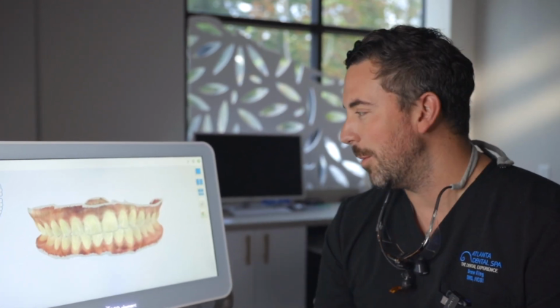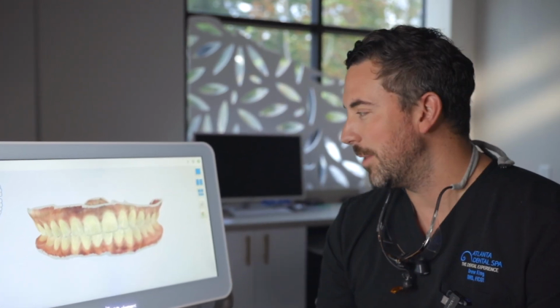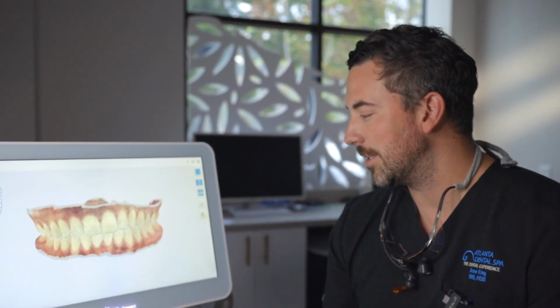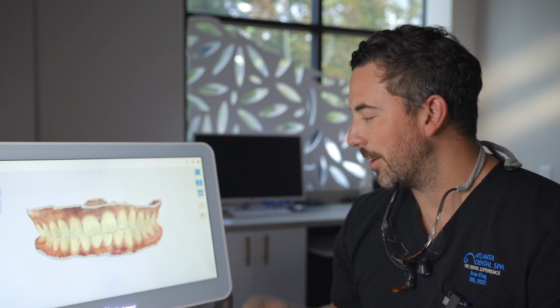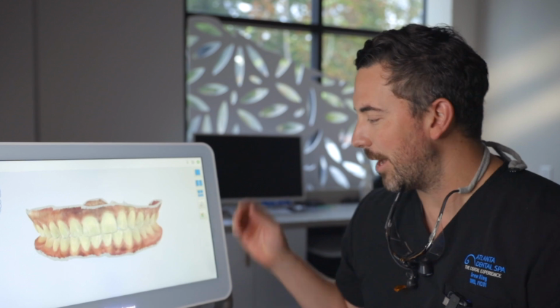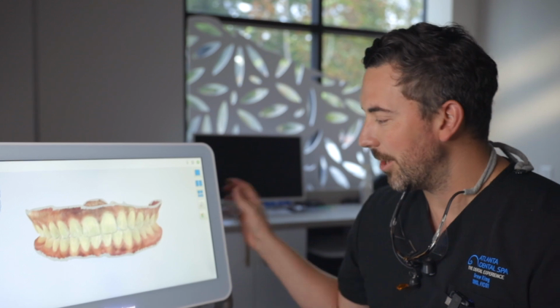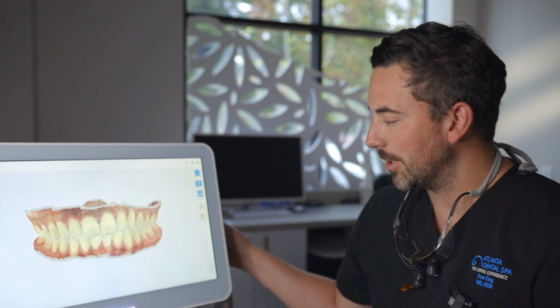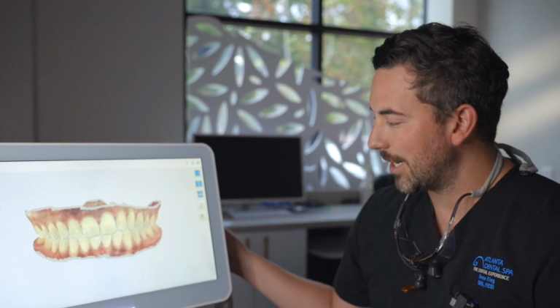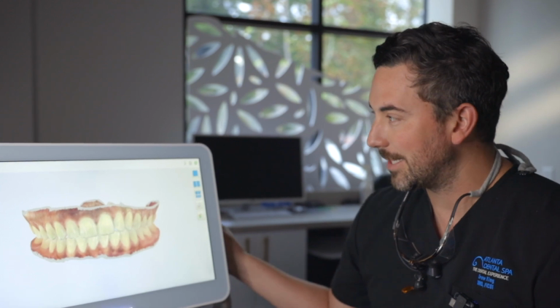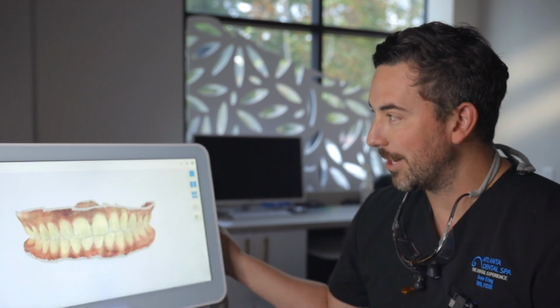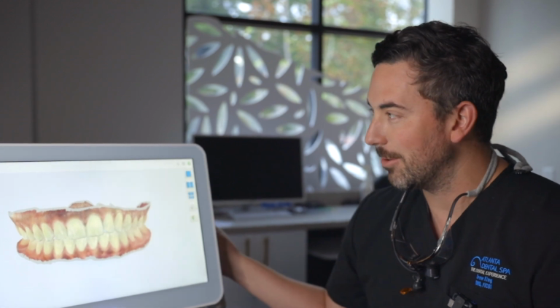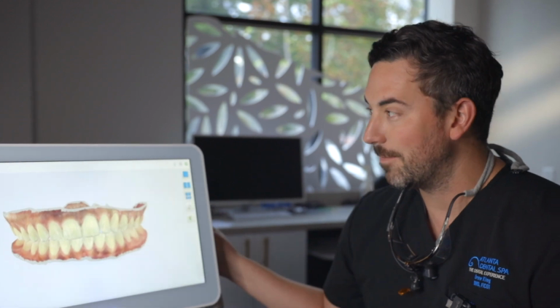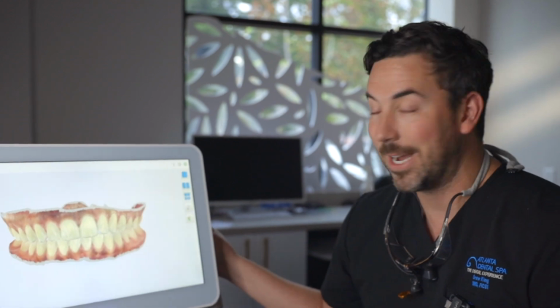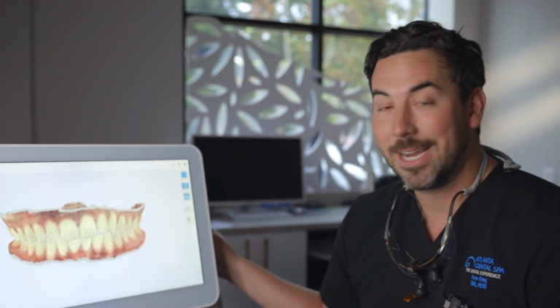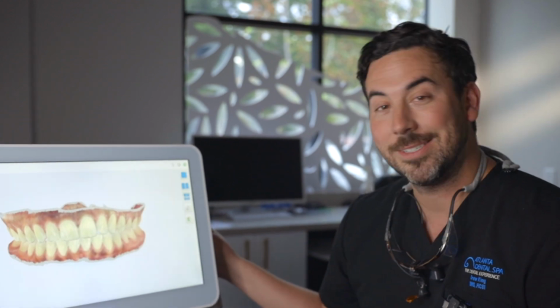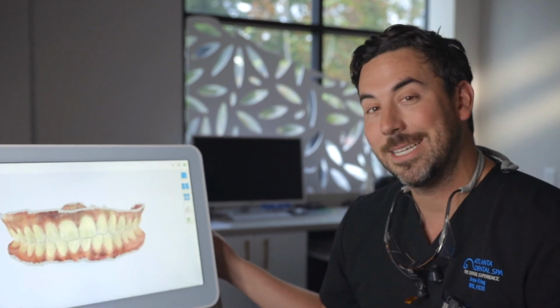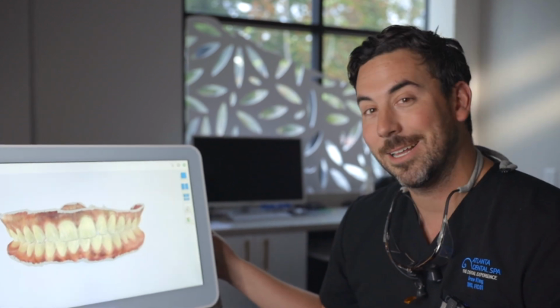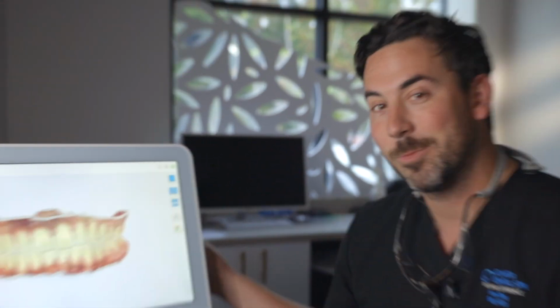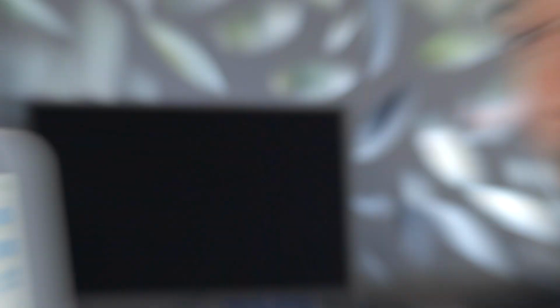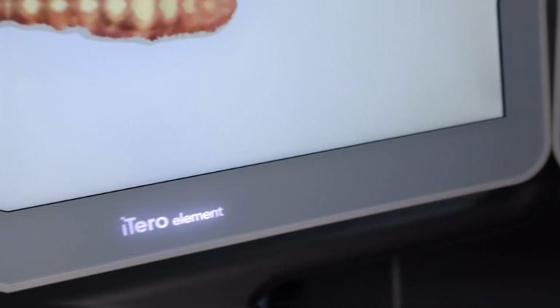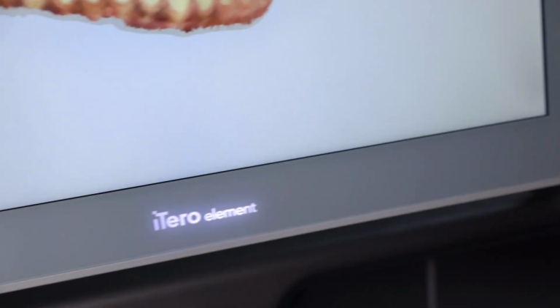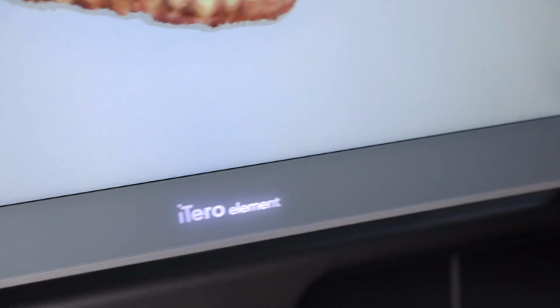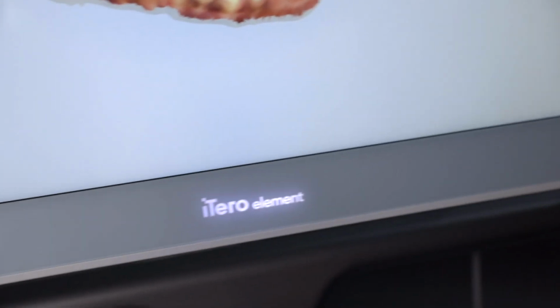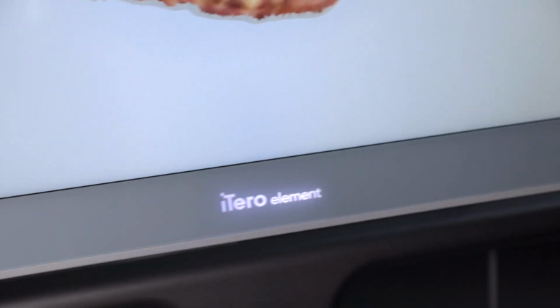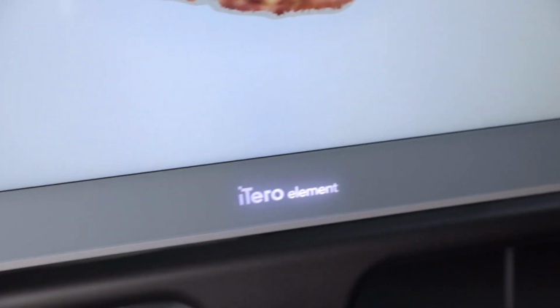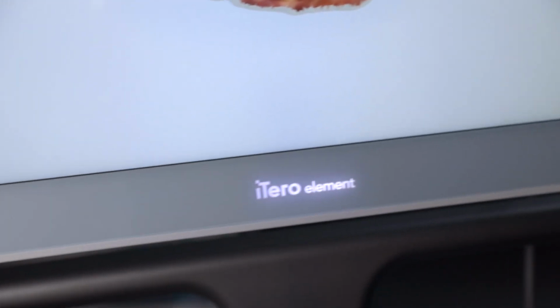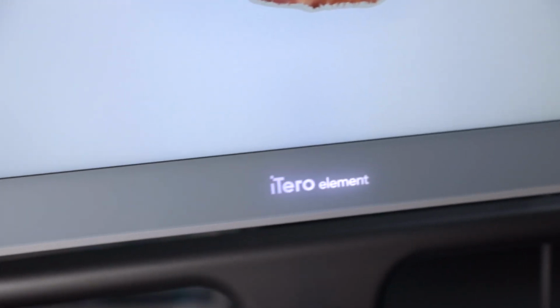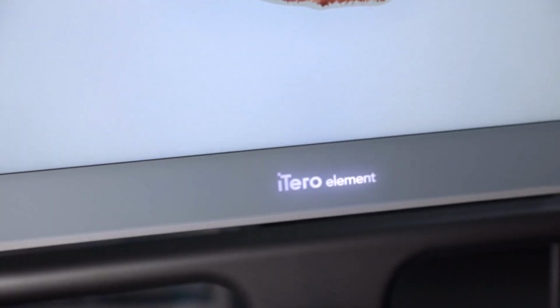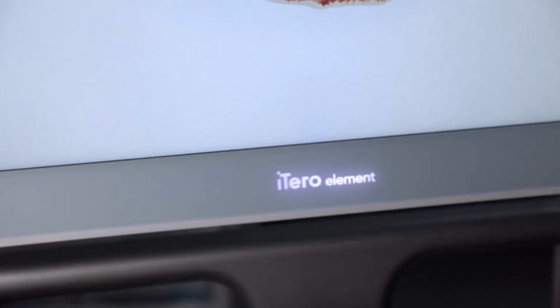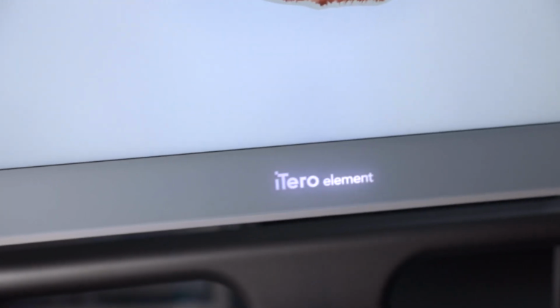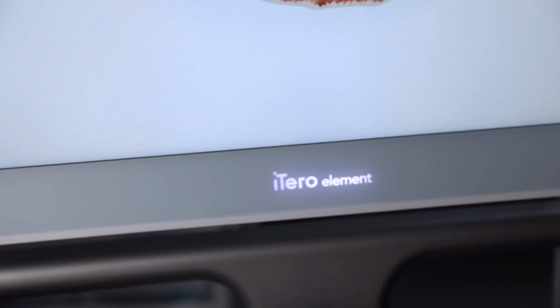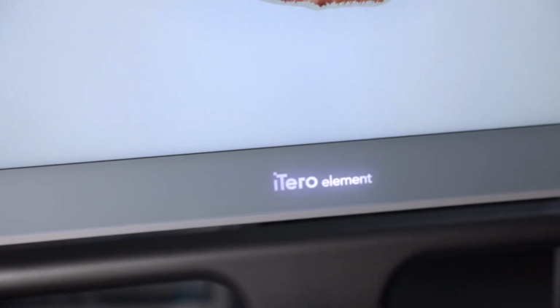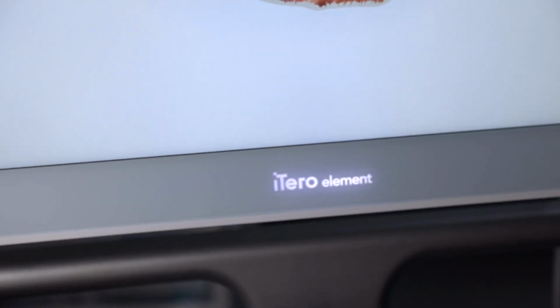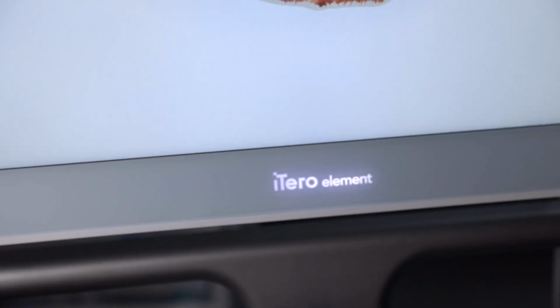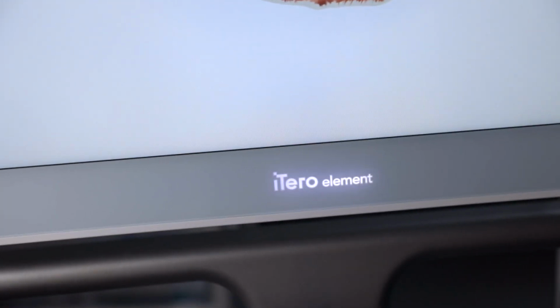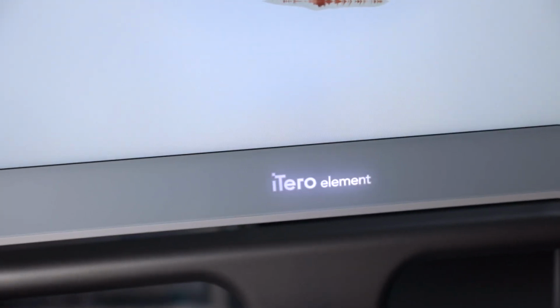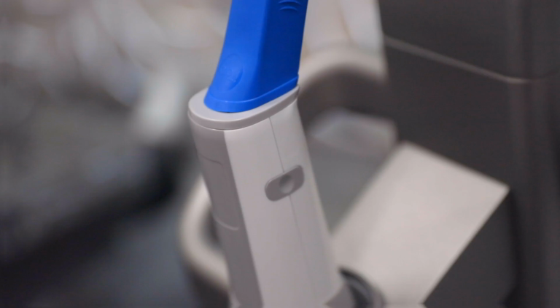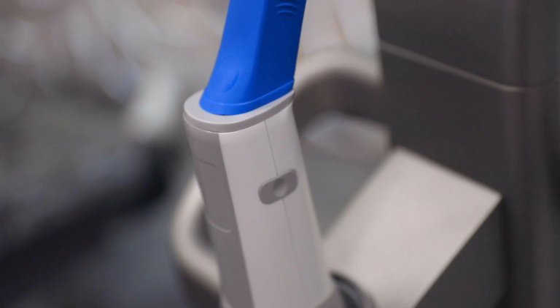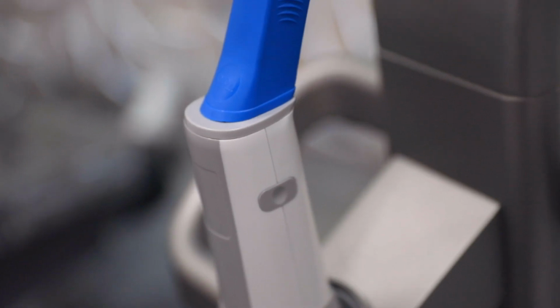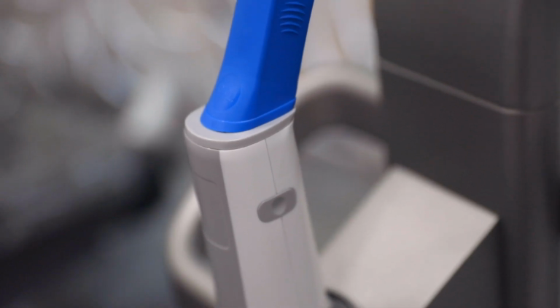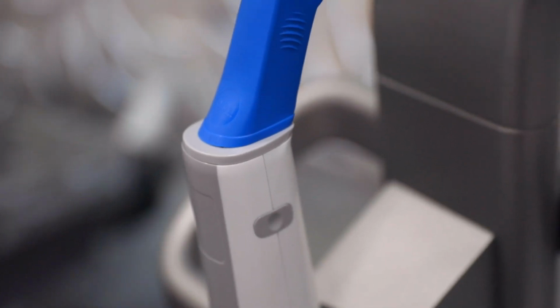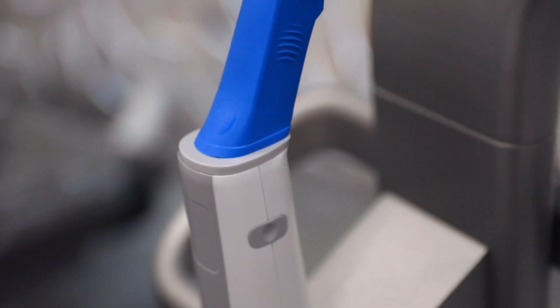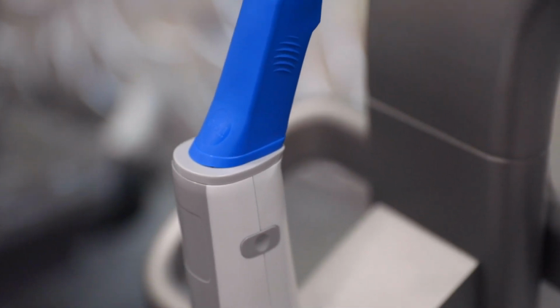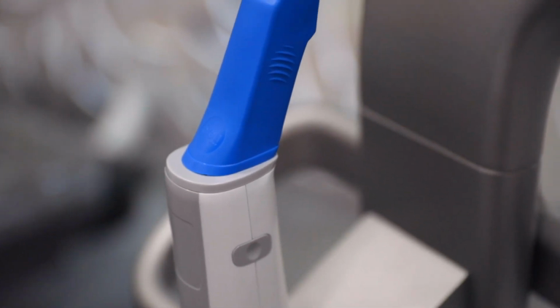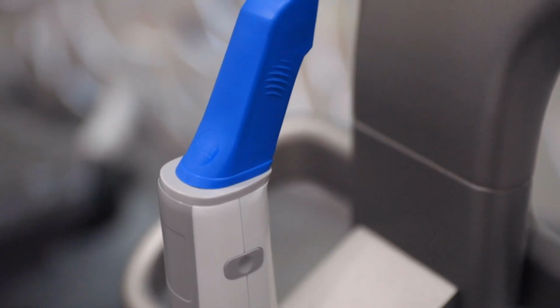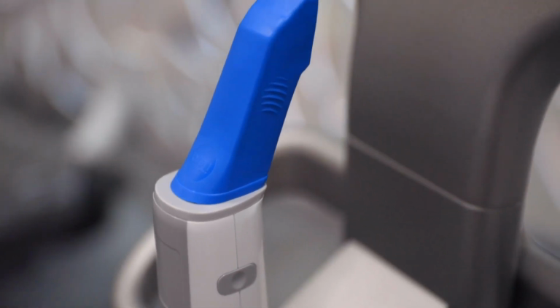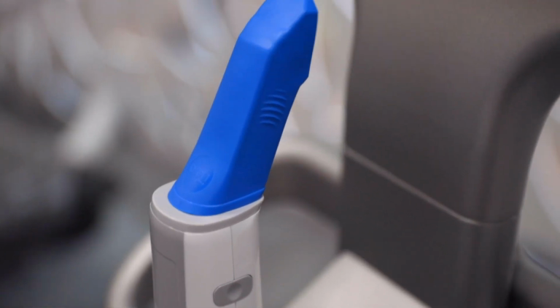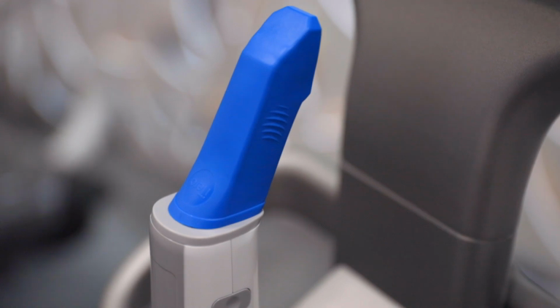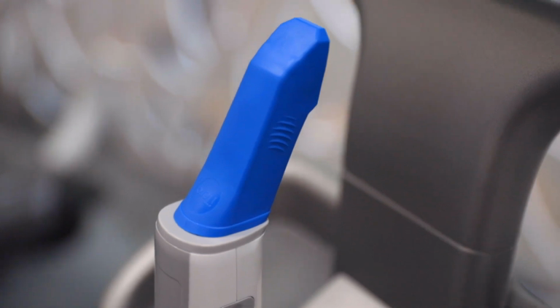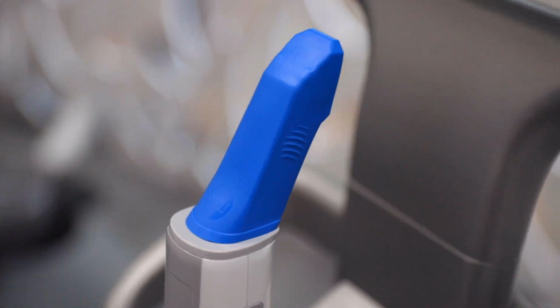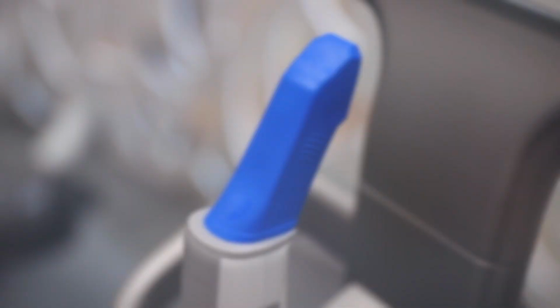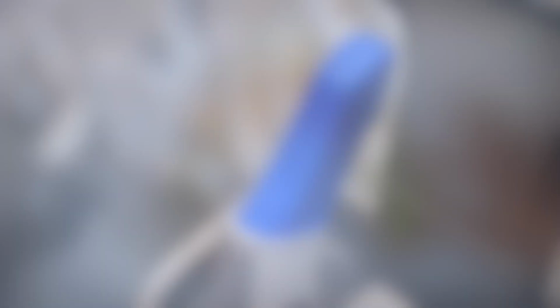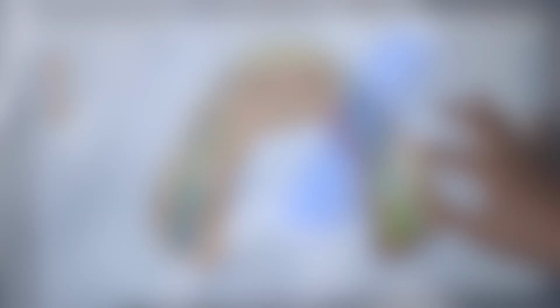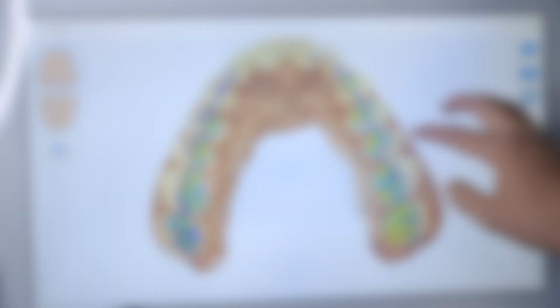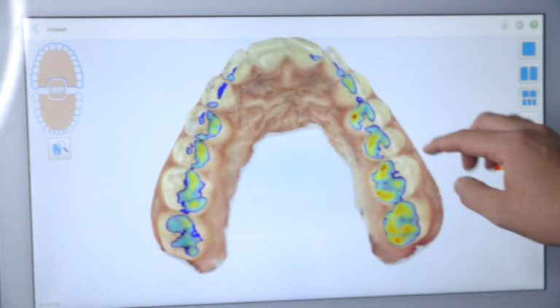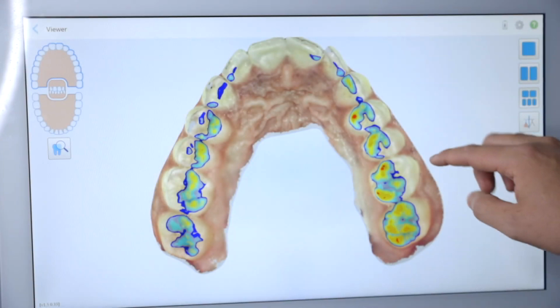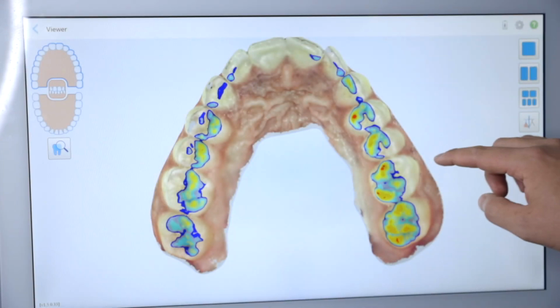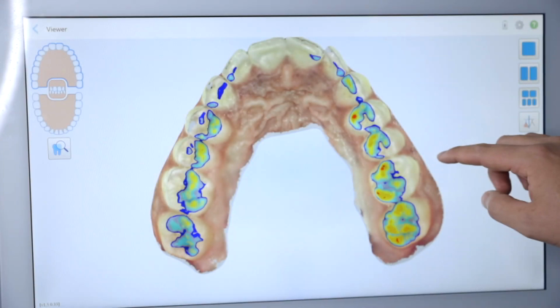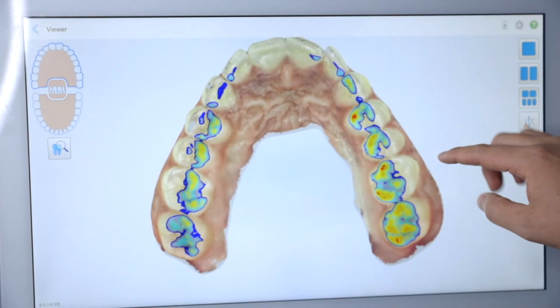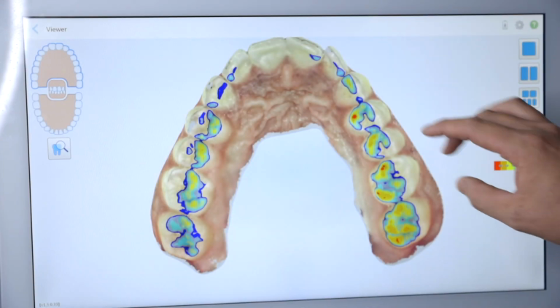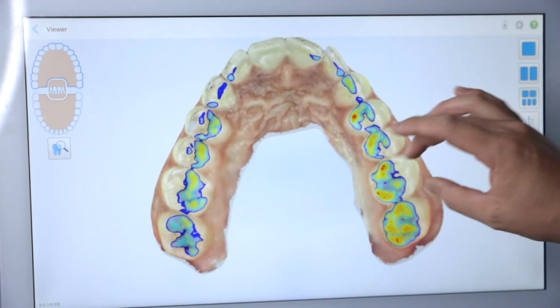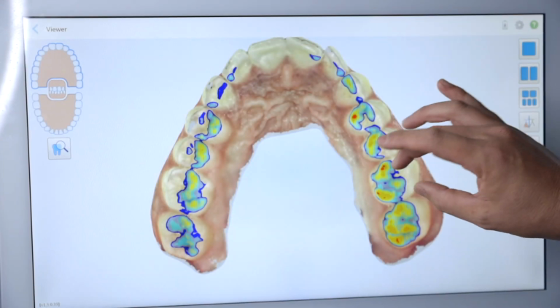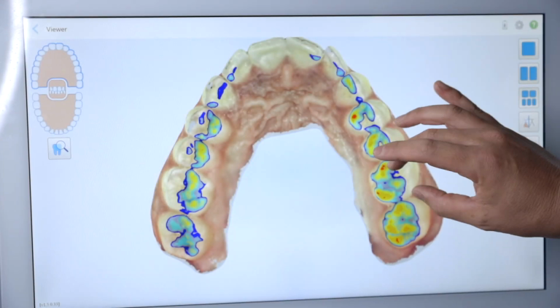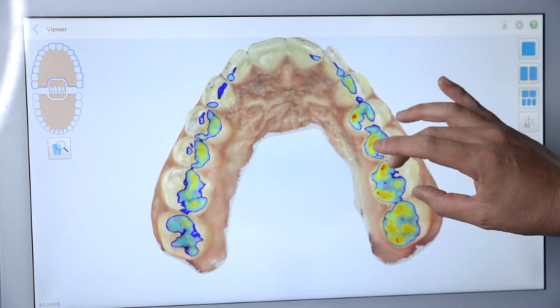This thing right here is an Itero 5D Element. It can do so many different things, but today I'm going to show you just one of the really fascinating things that it can do.